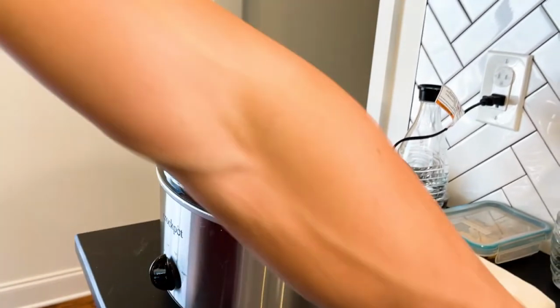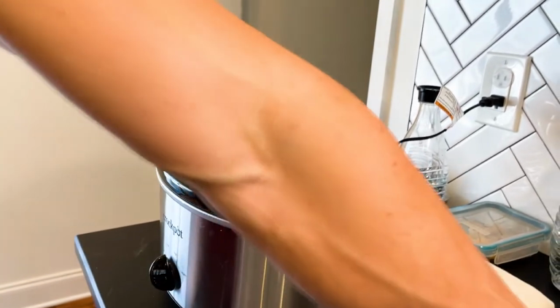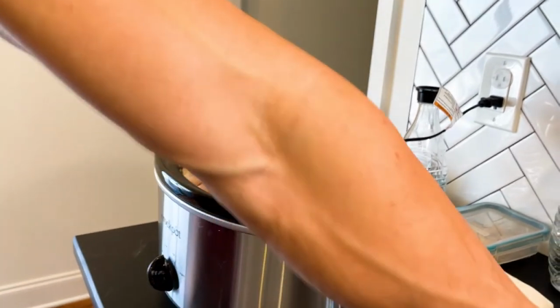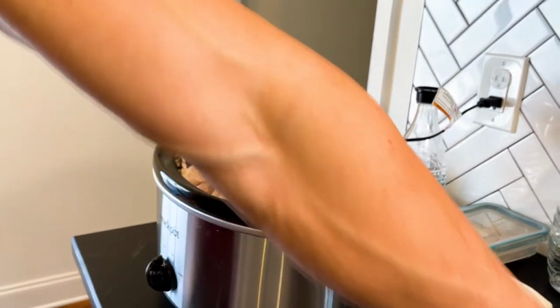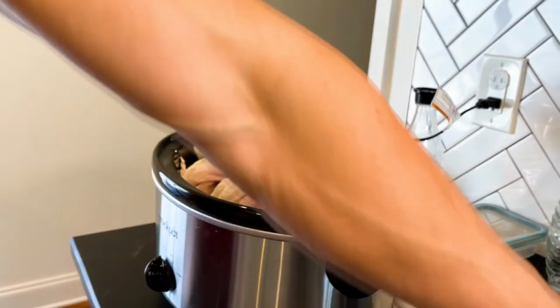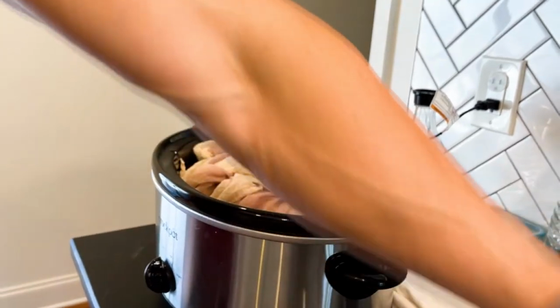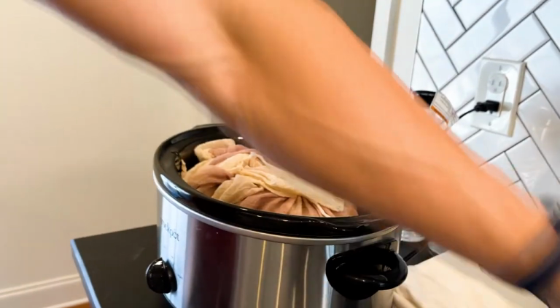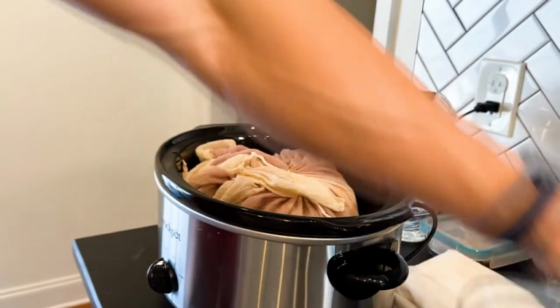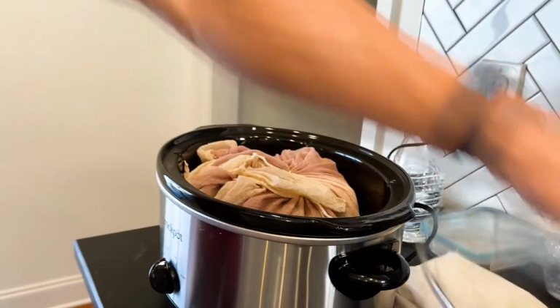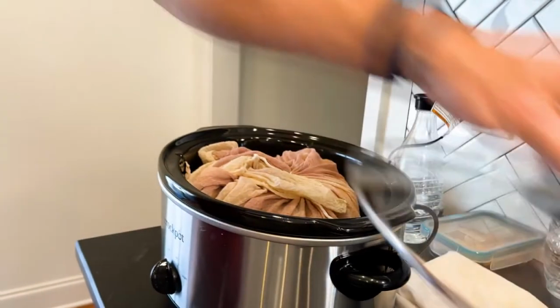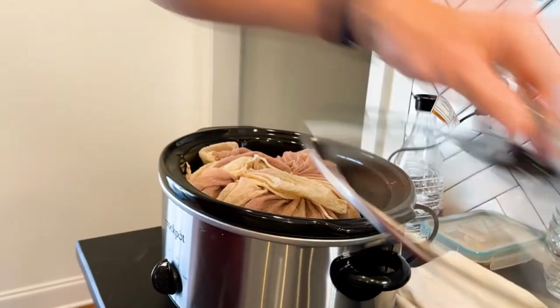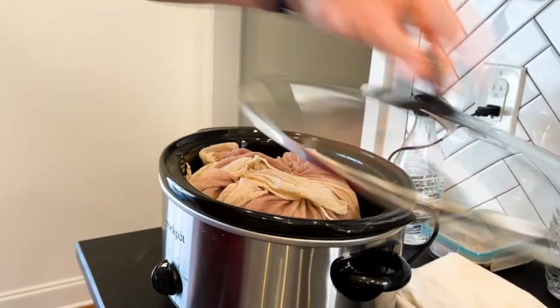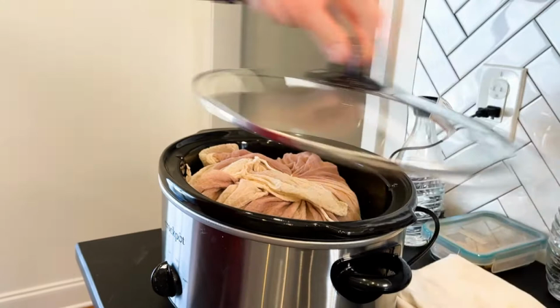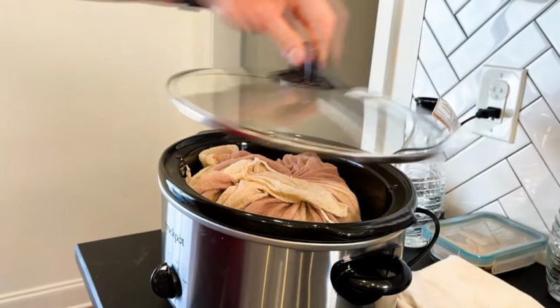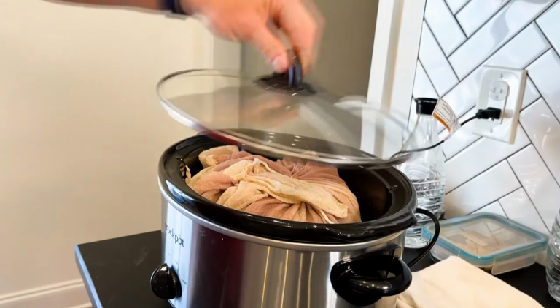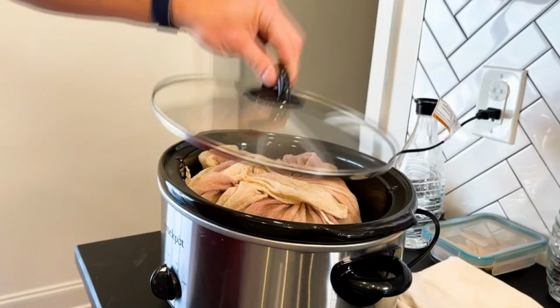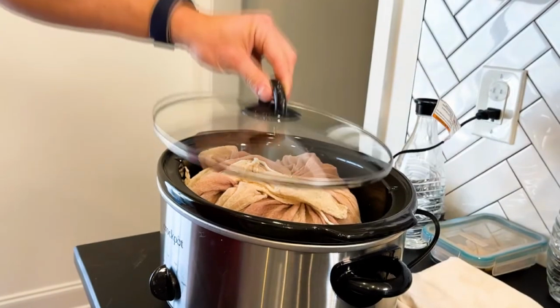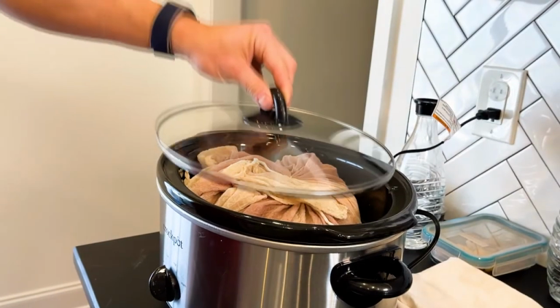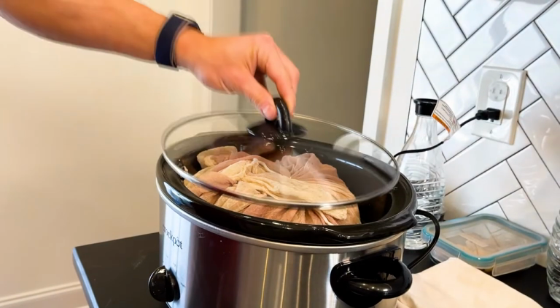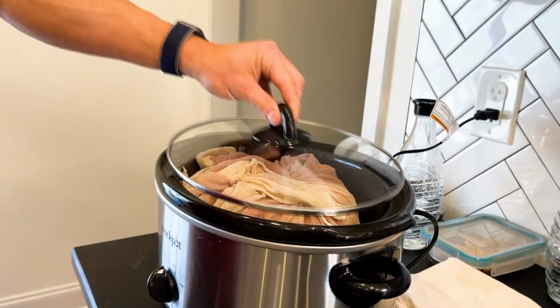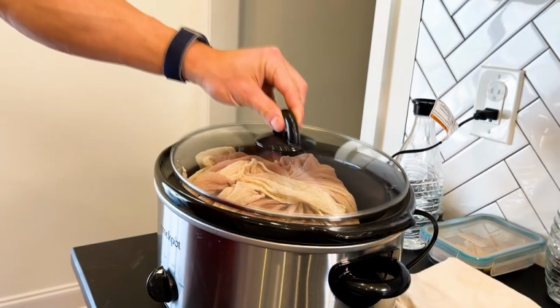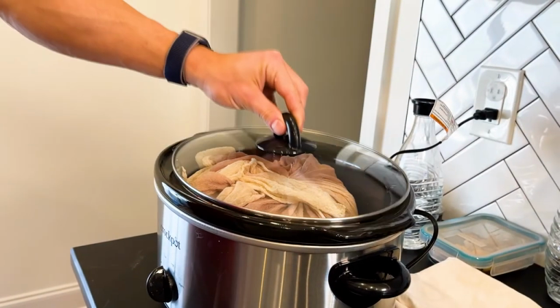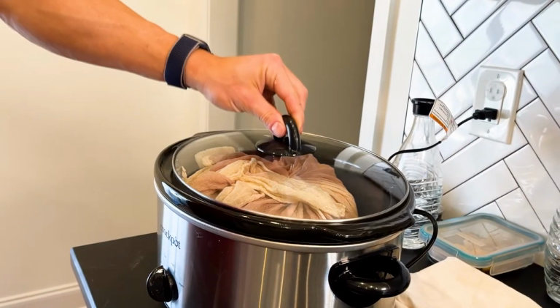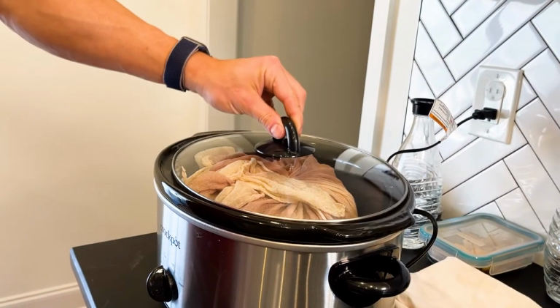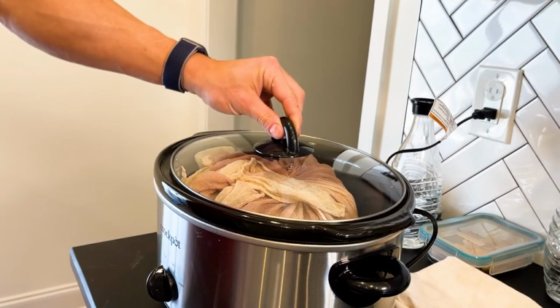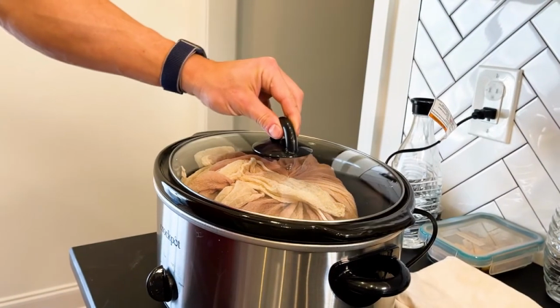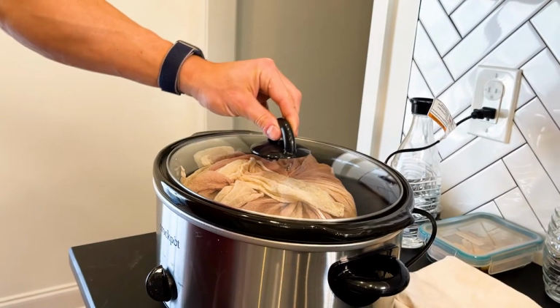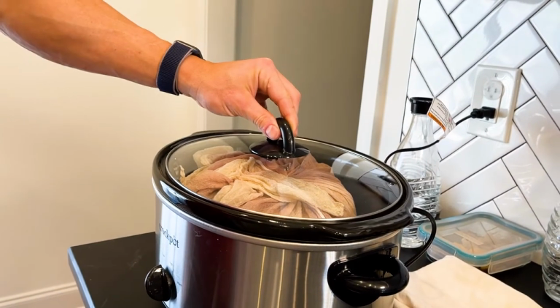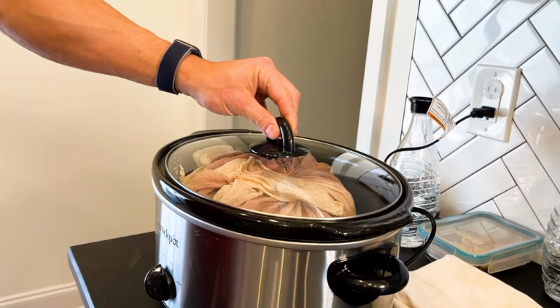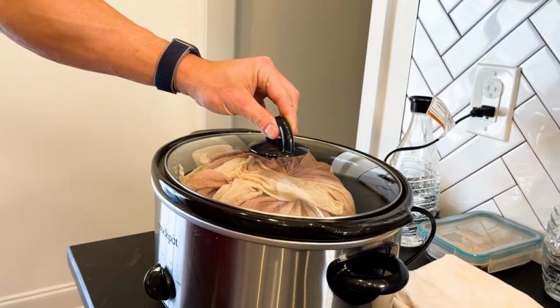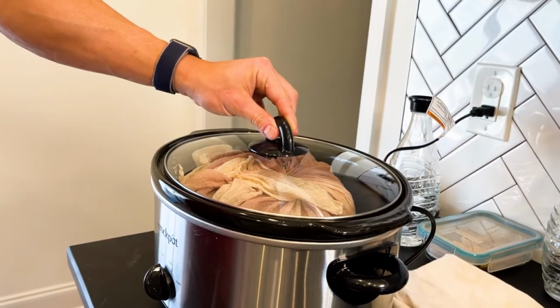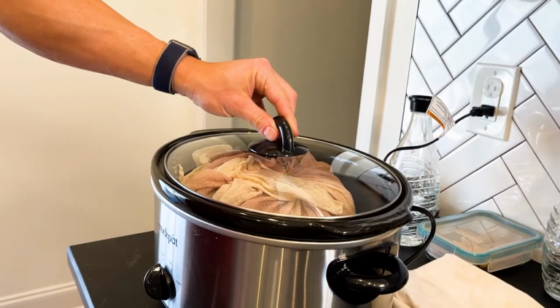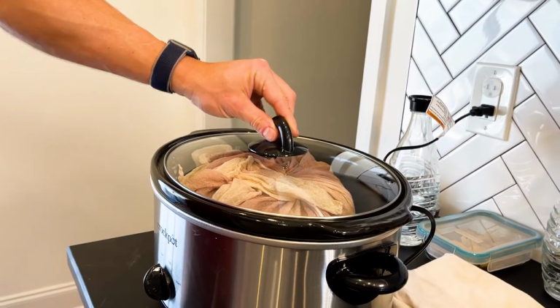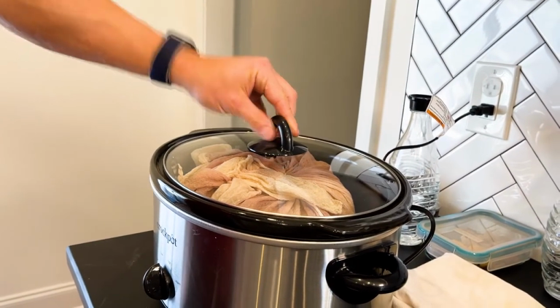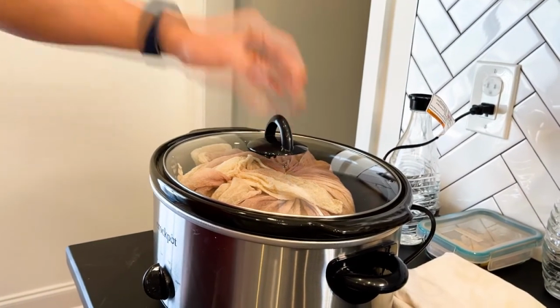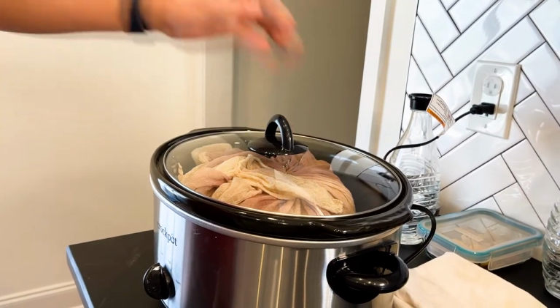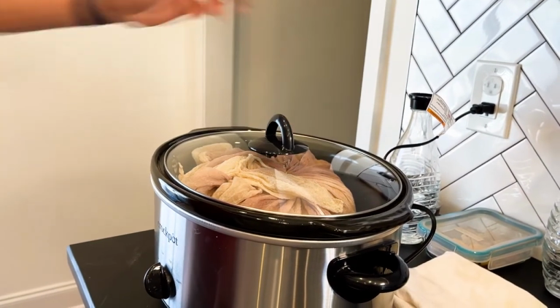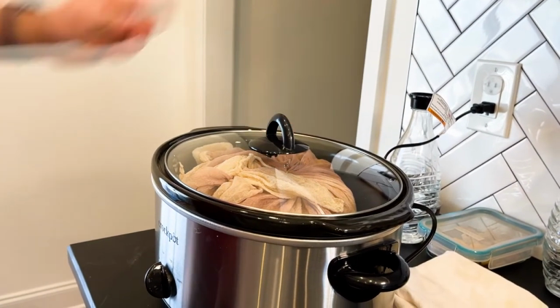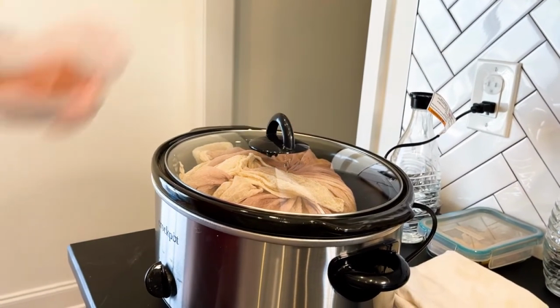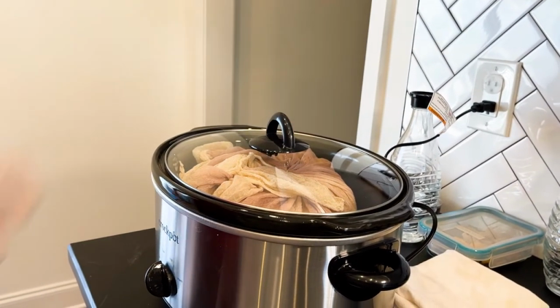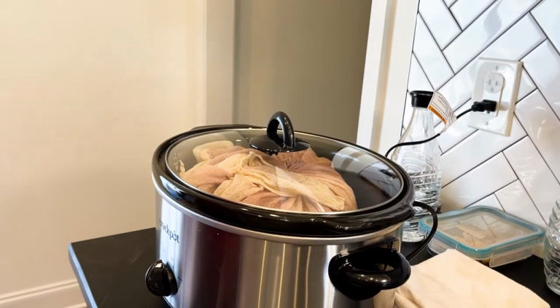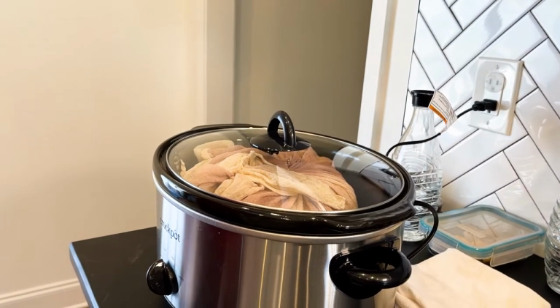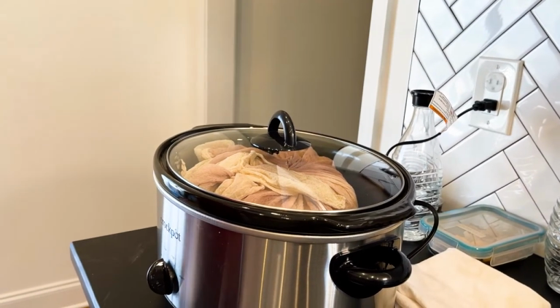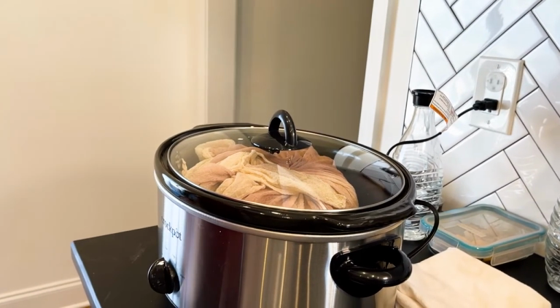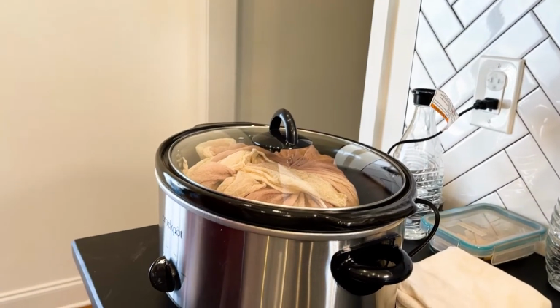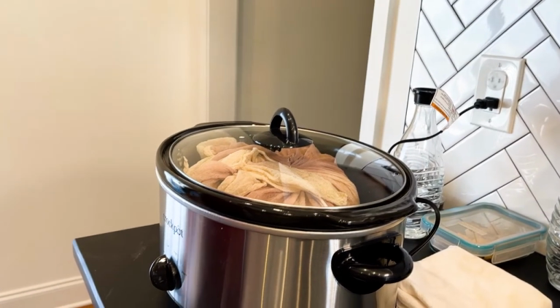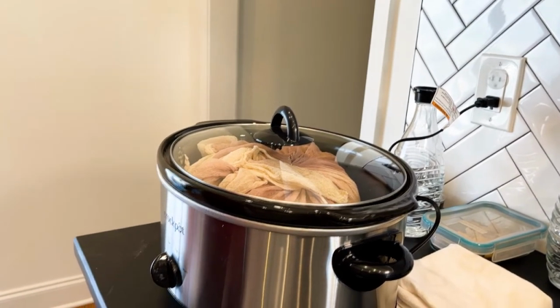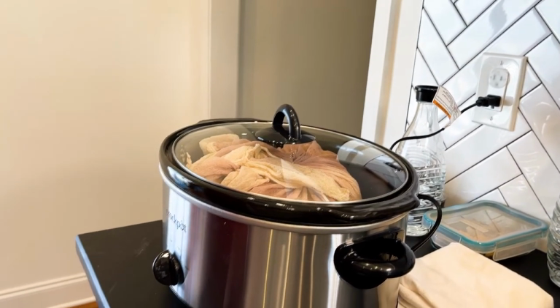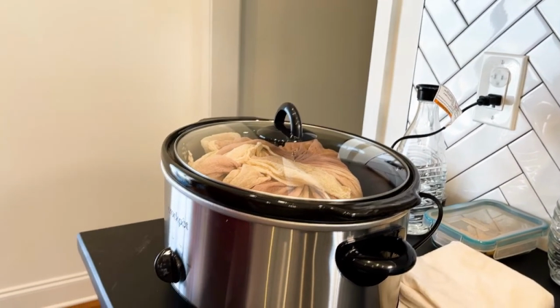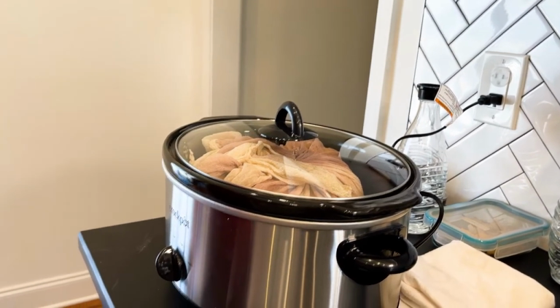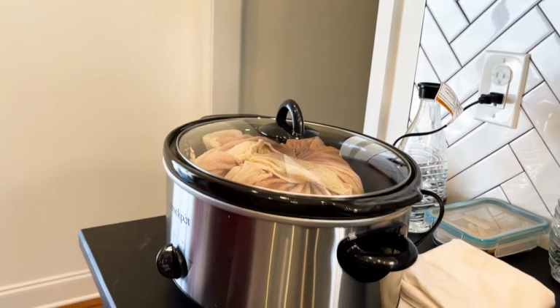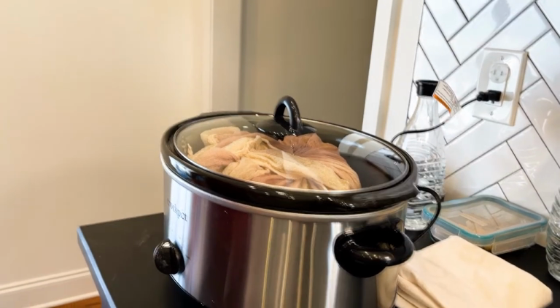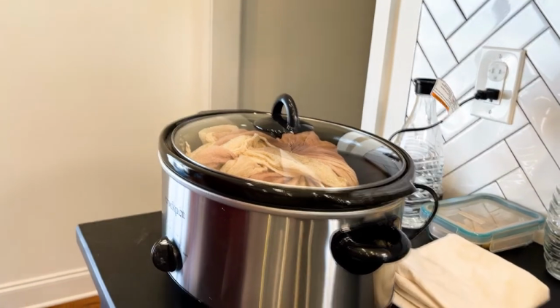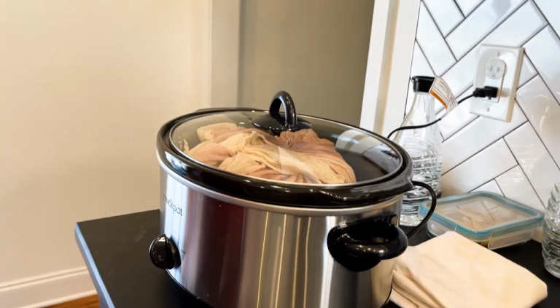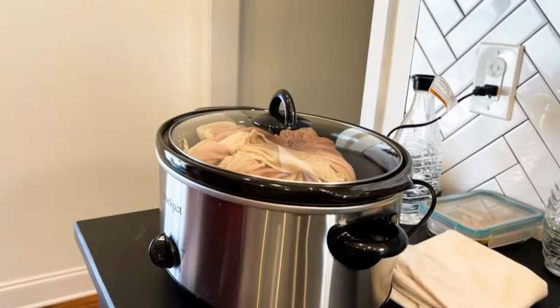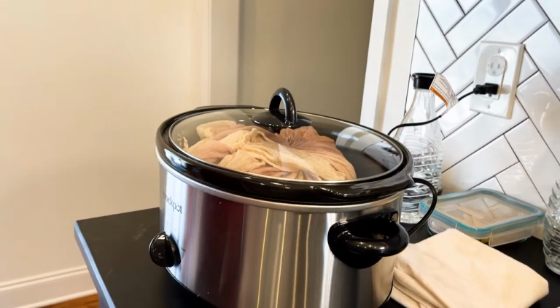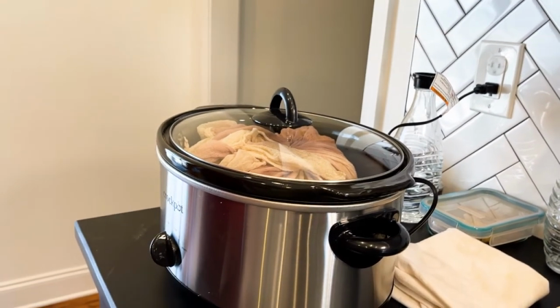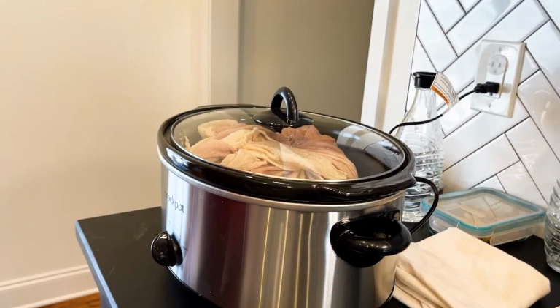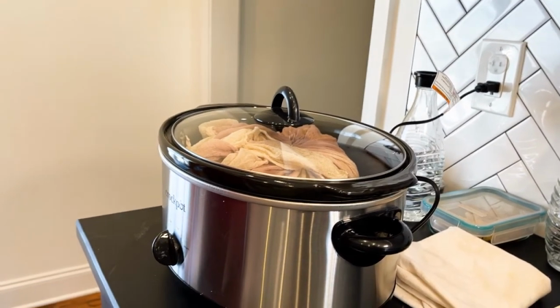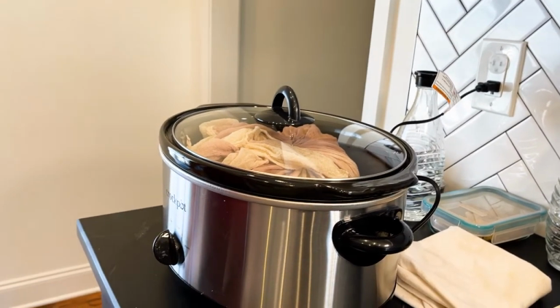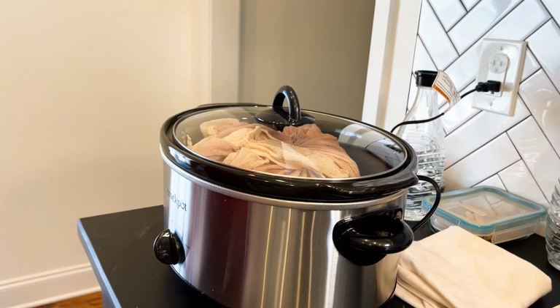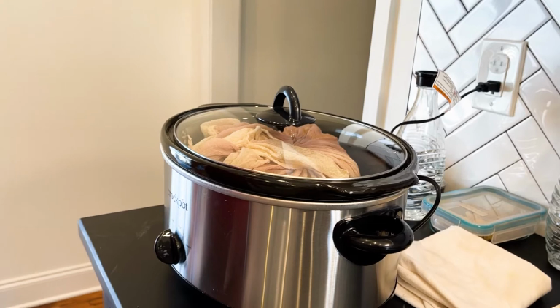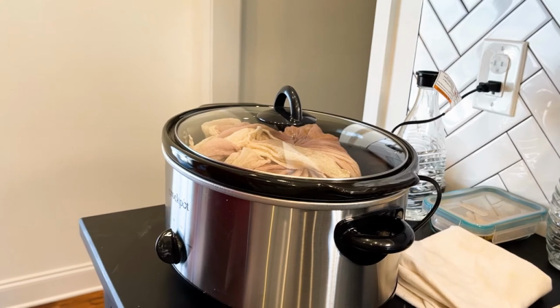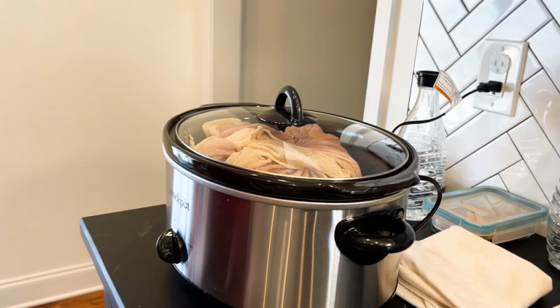I'm gonna cover it so the cat doesn't get any funny ideas, and we'll just come back once all the wax has melted.